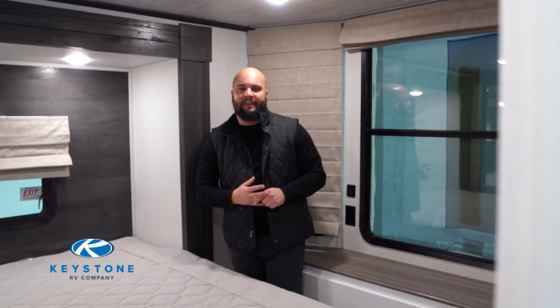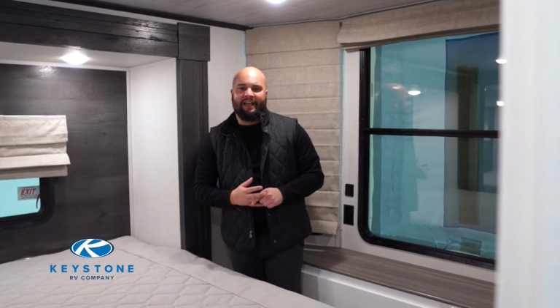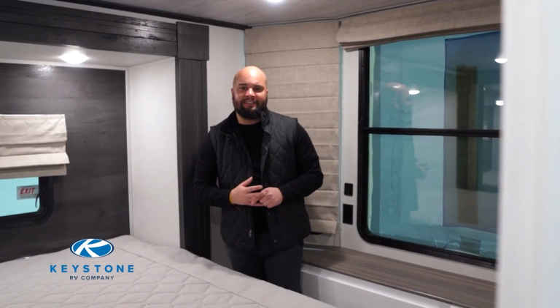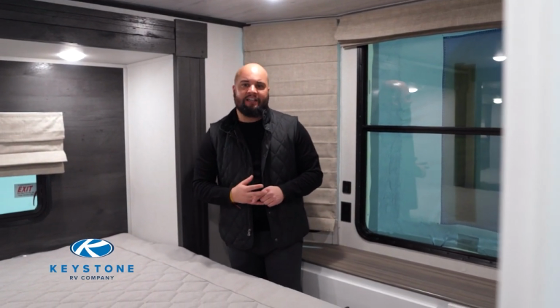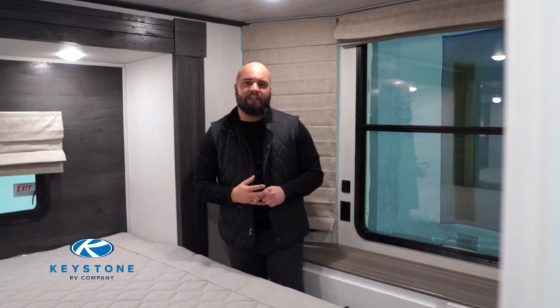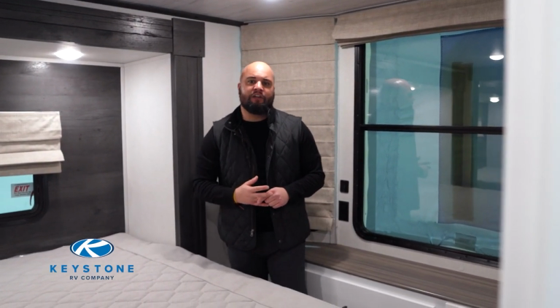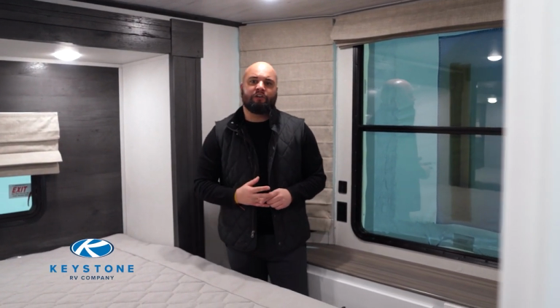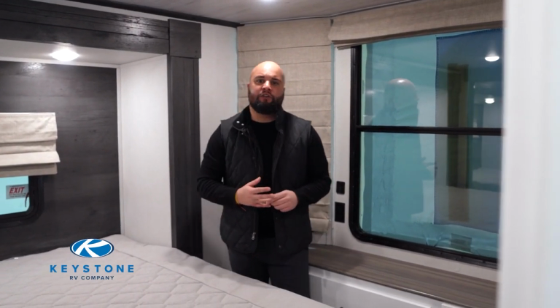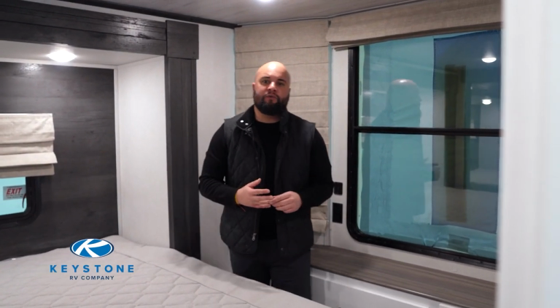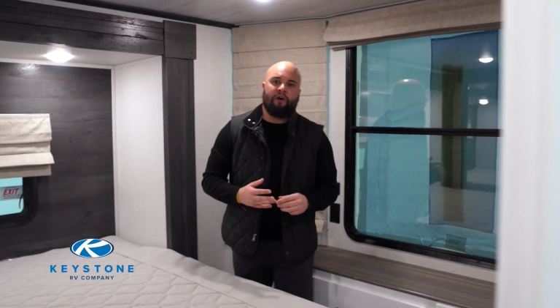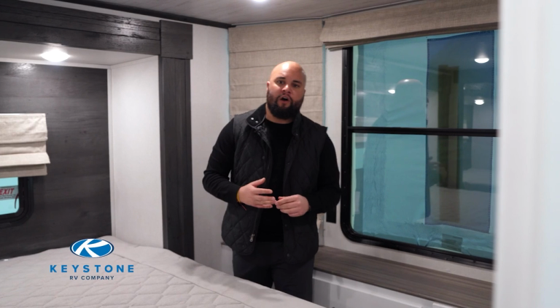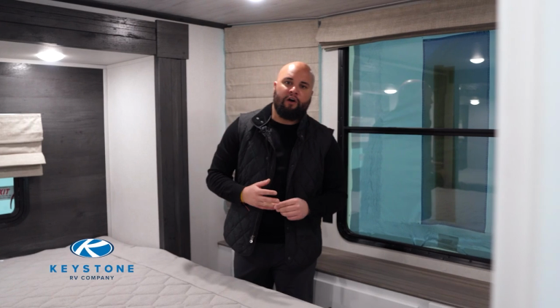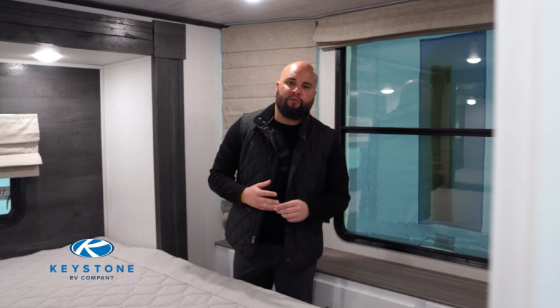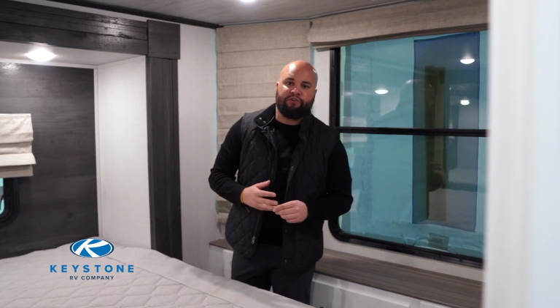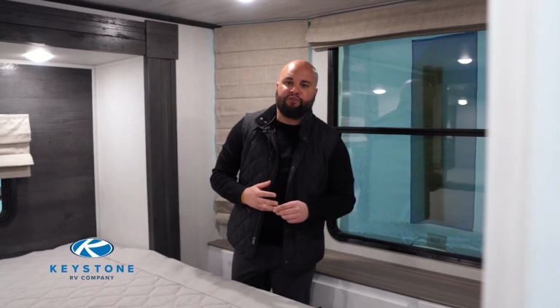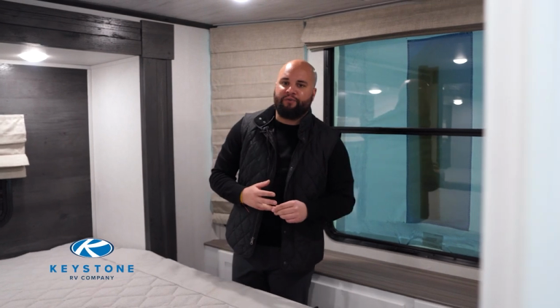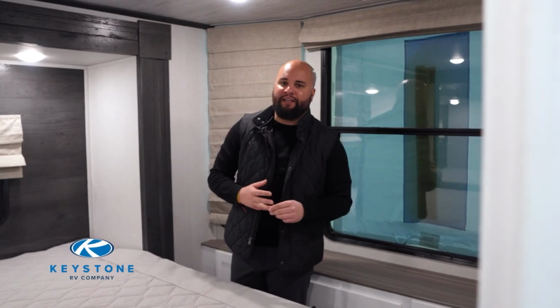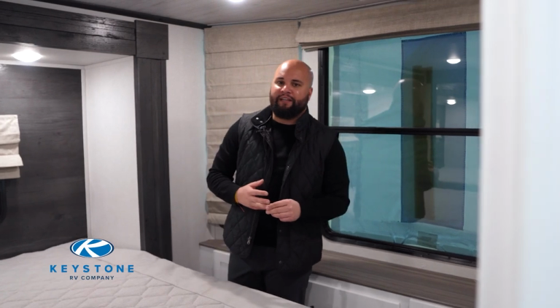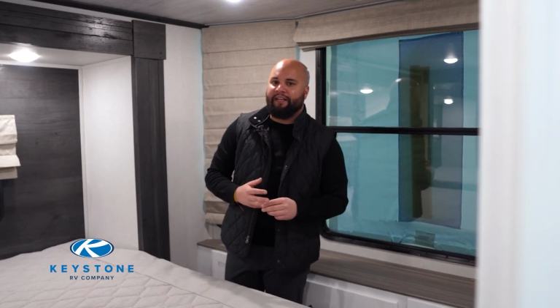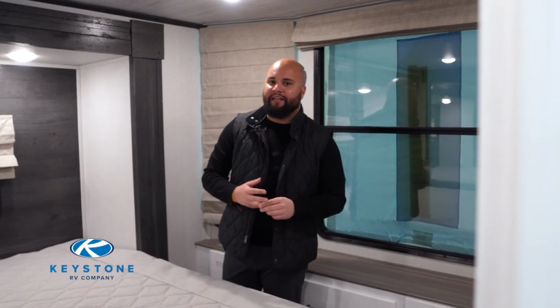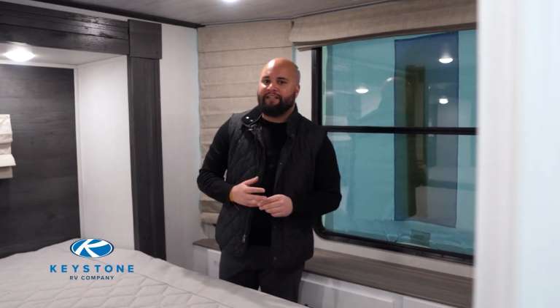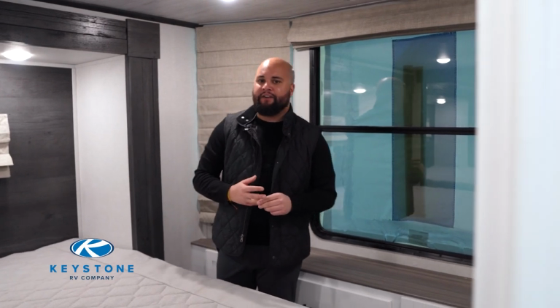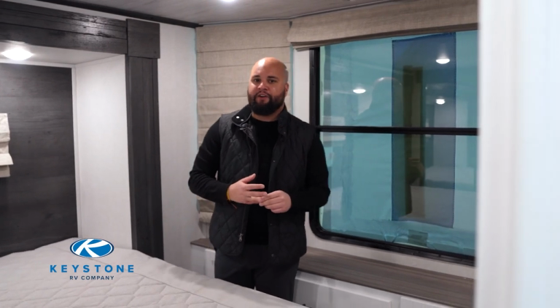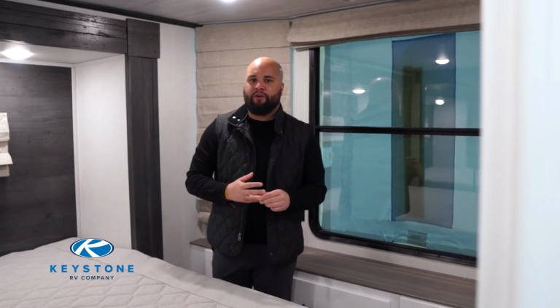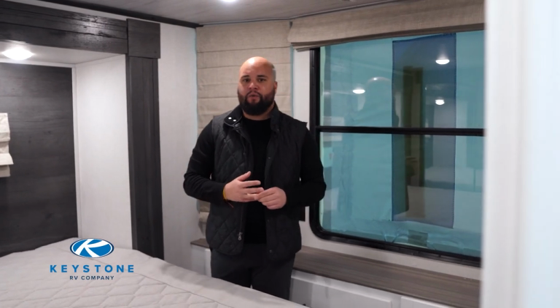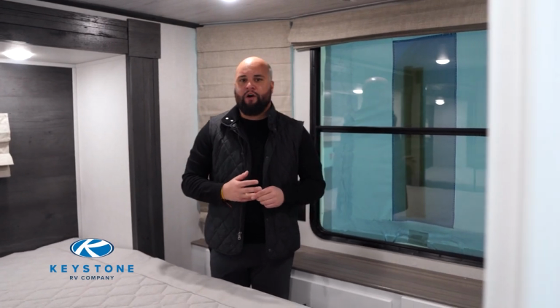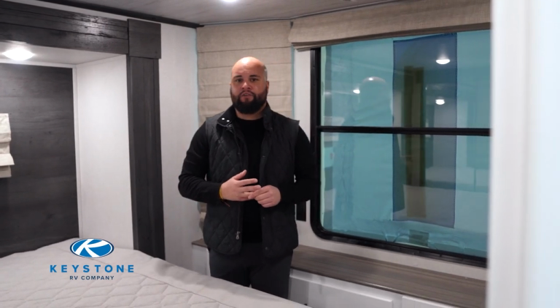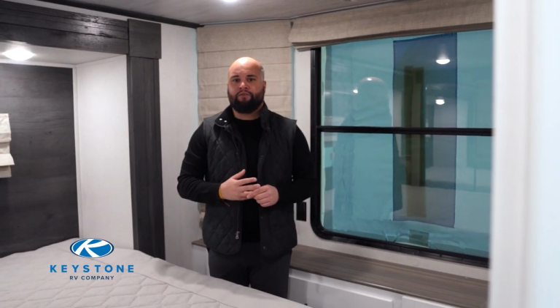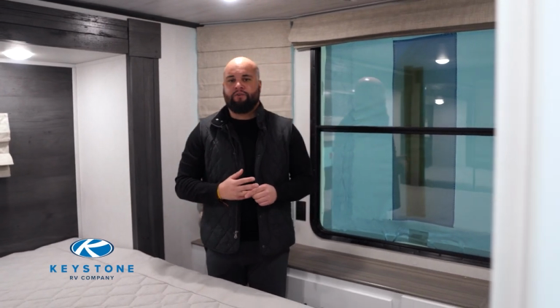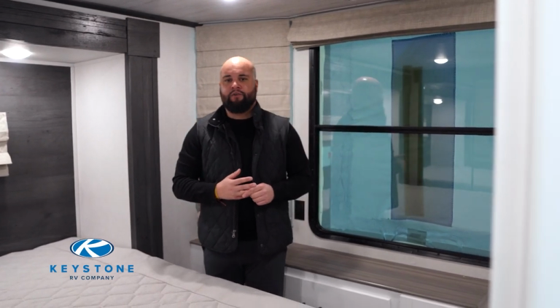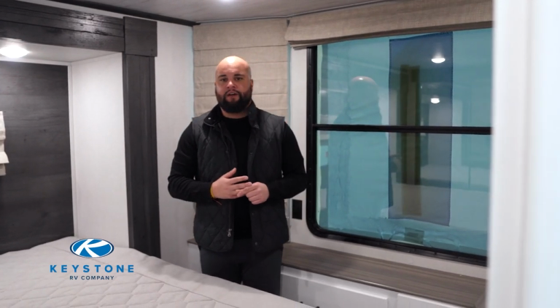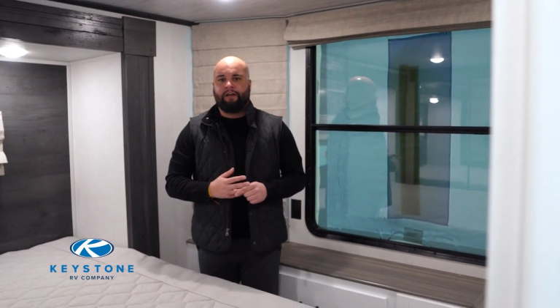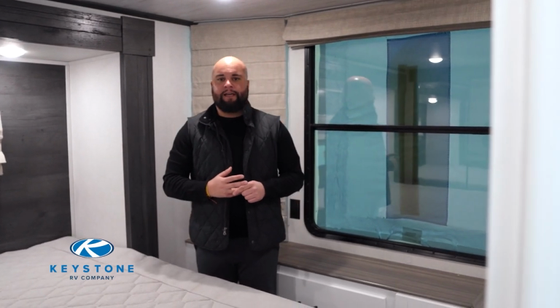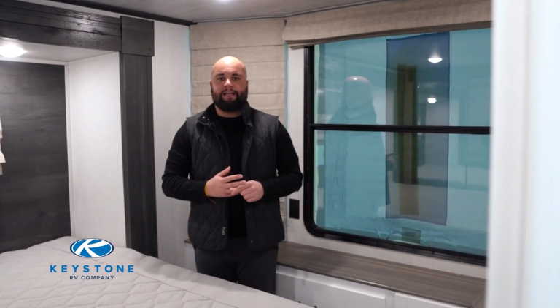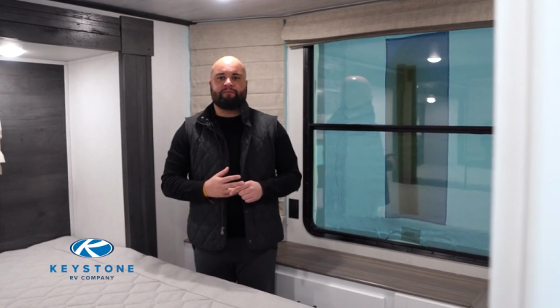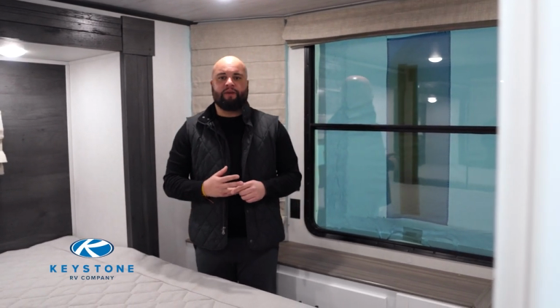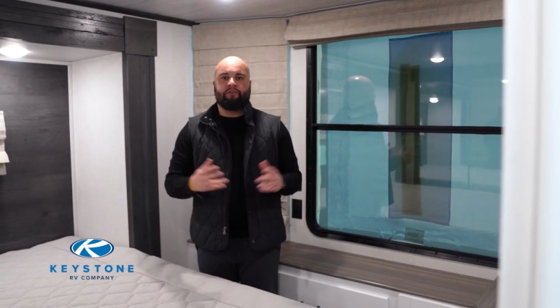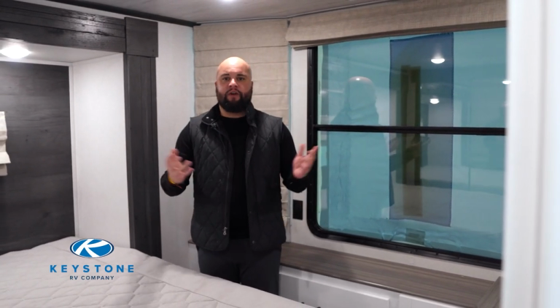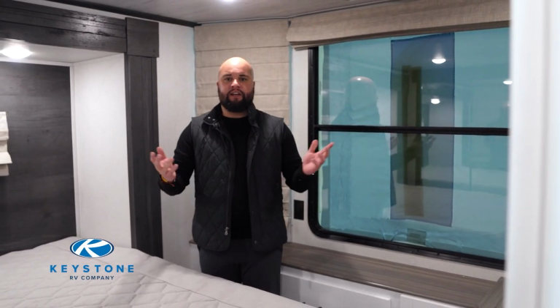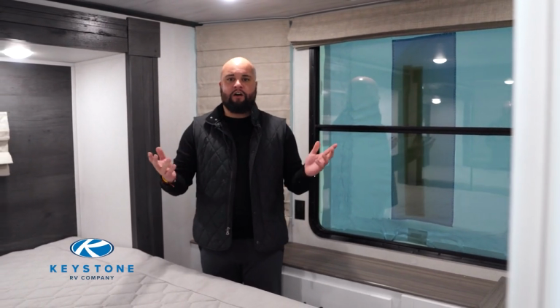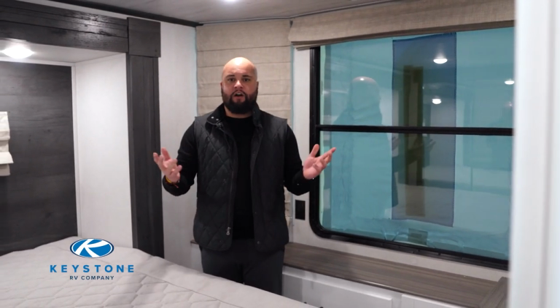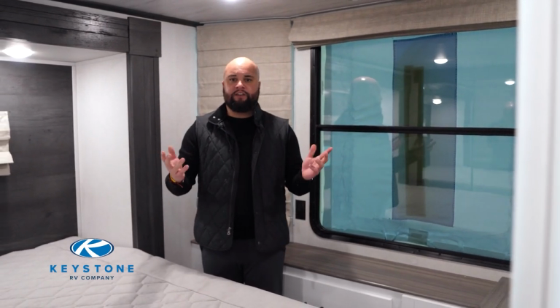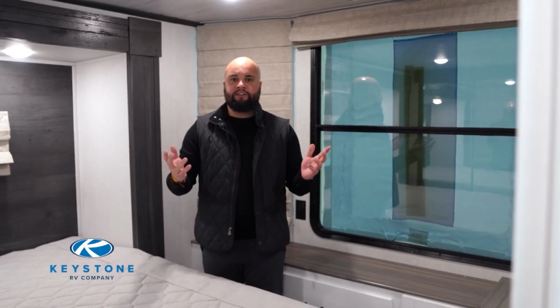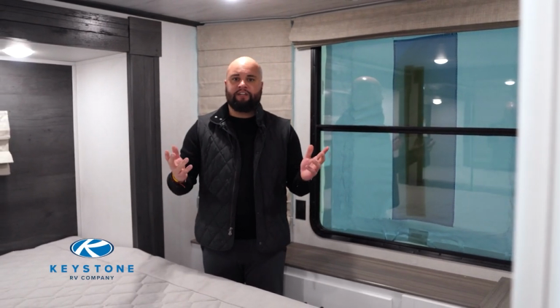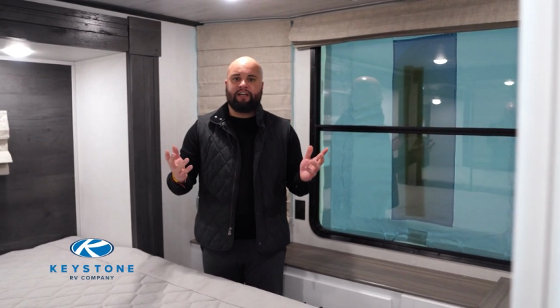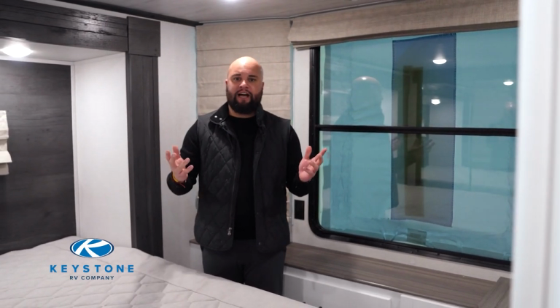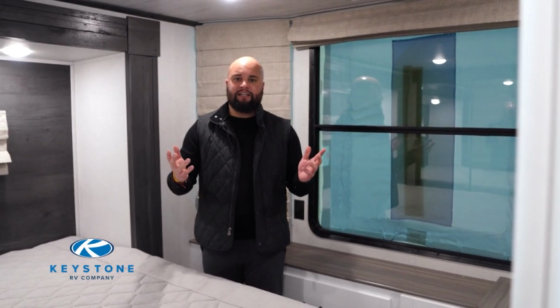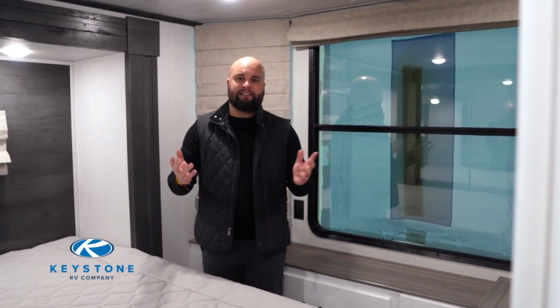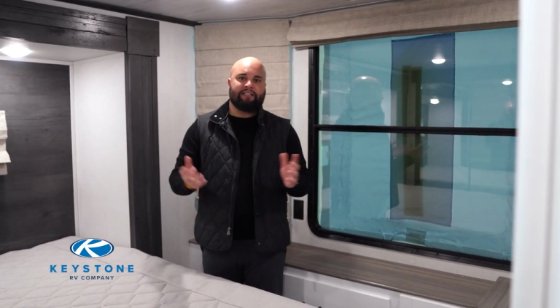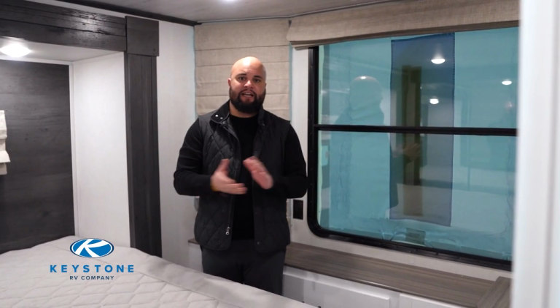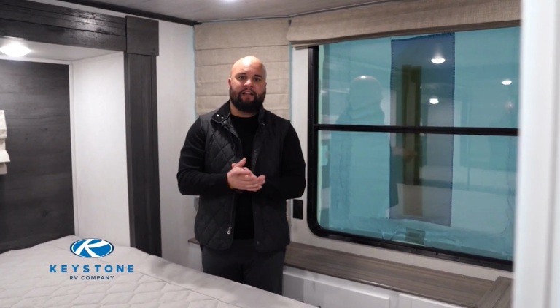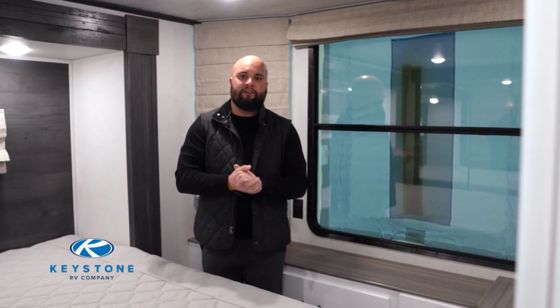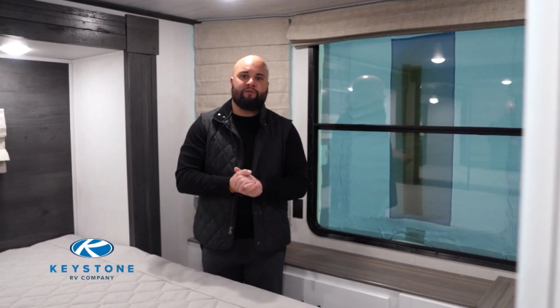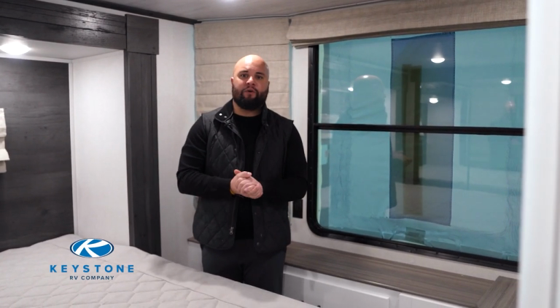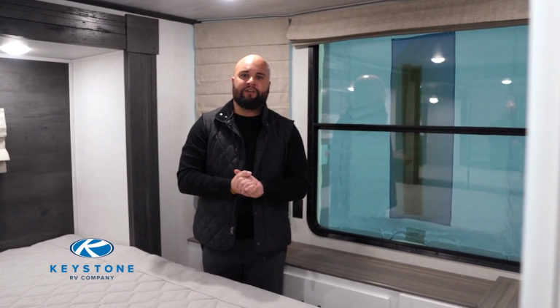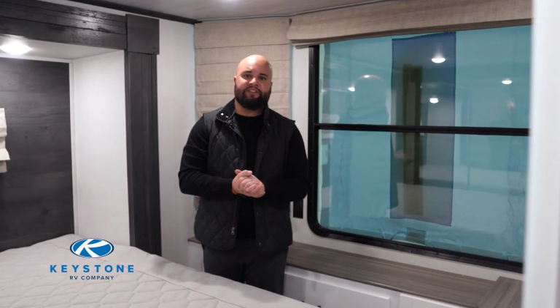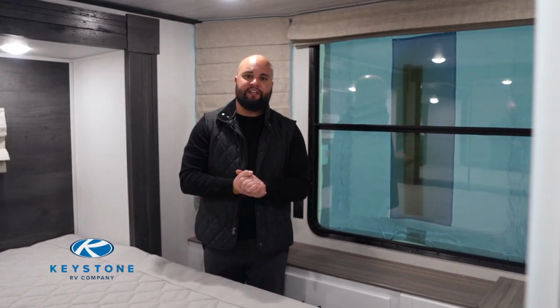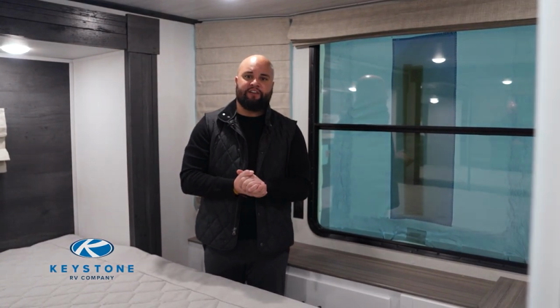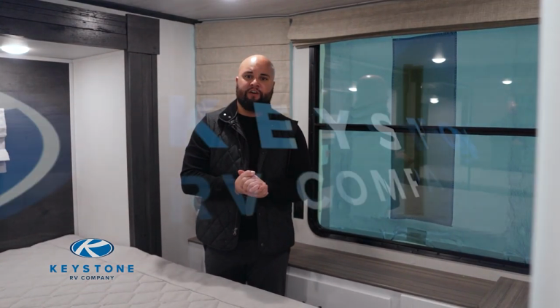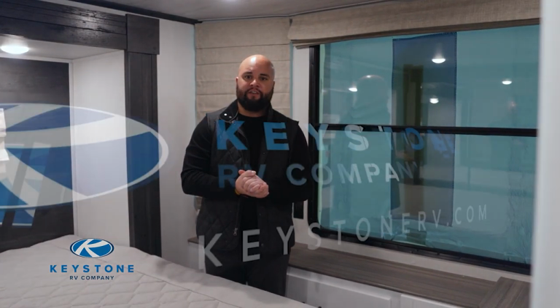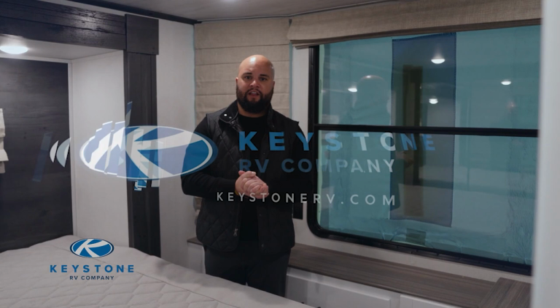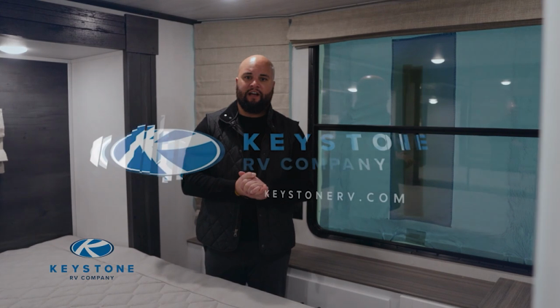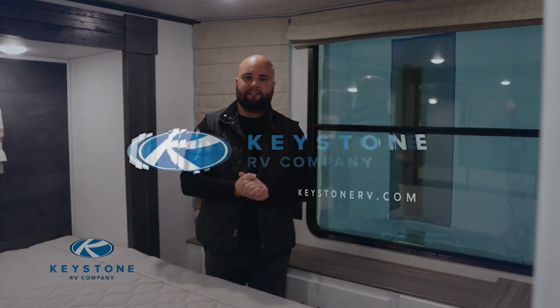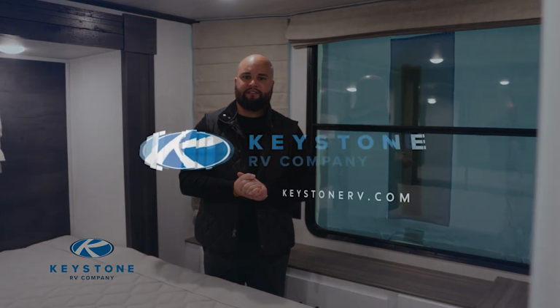That's going to conclude our retreat interior walkthrough. It's been great talking to you guys and I look forward to seeing you on the lots.